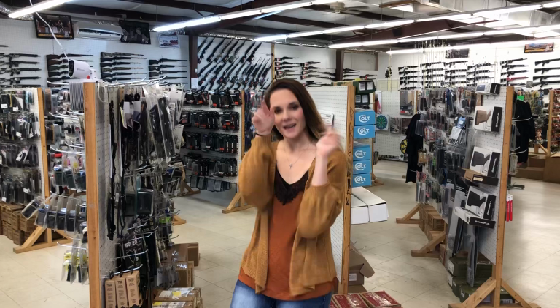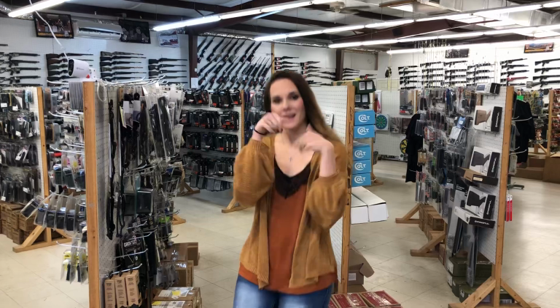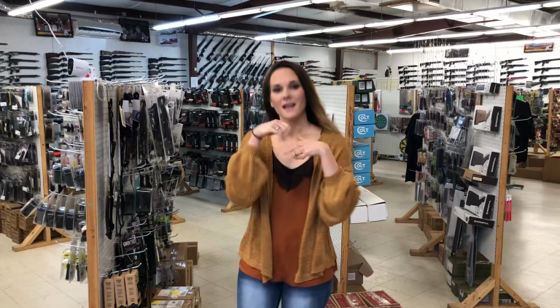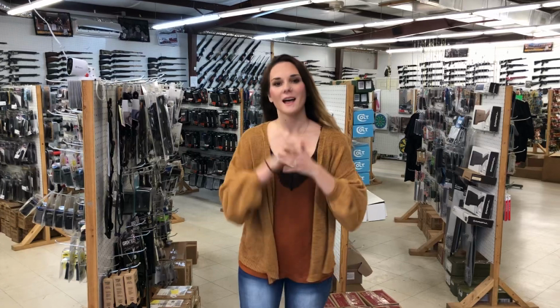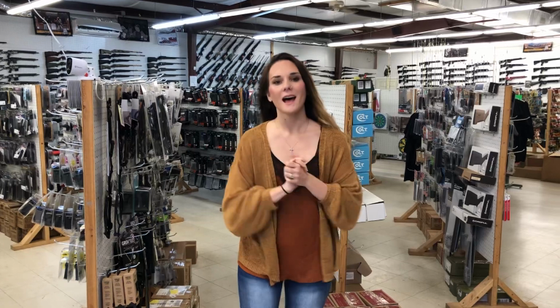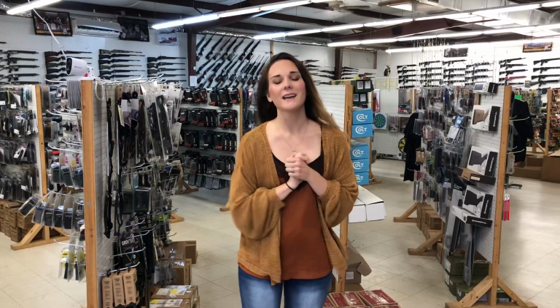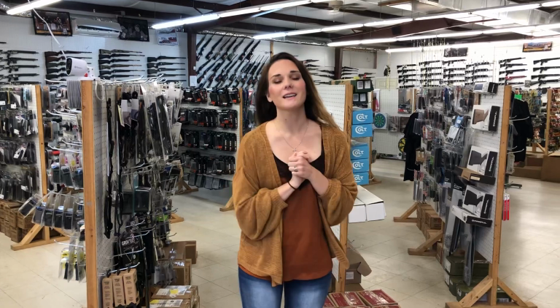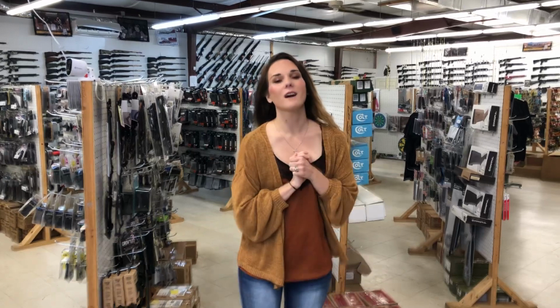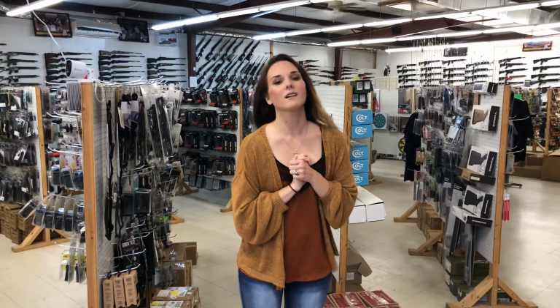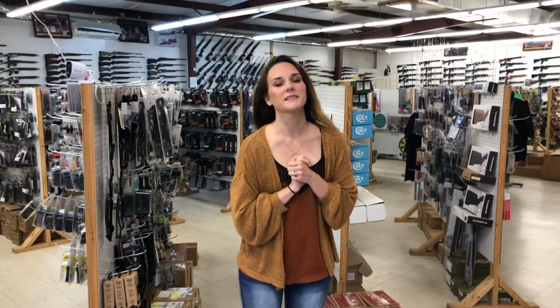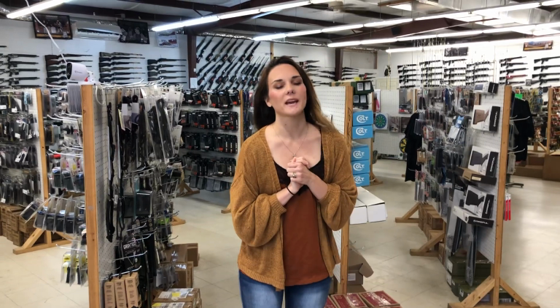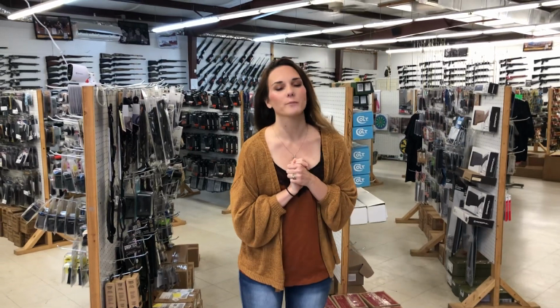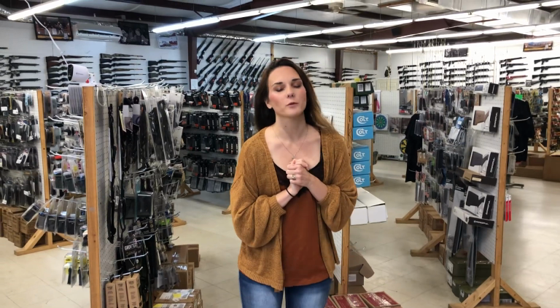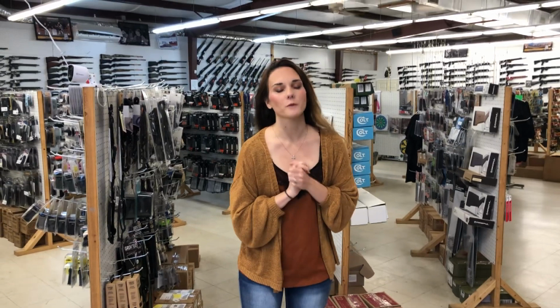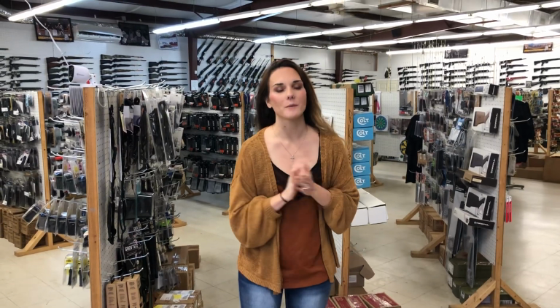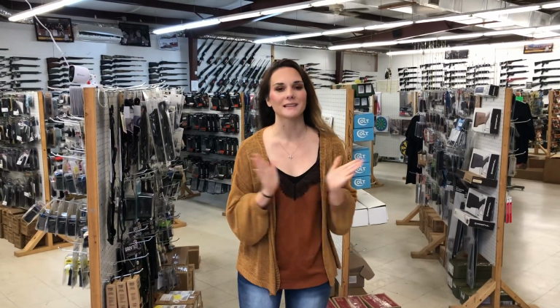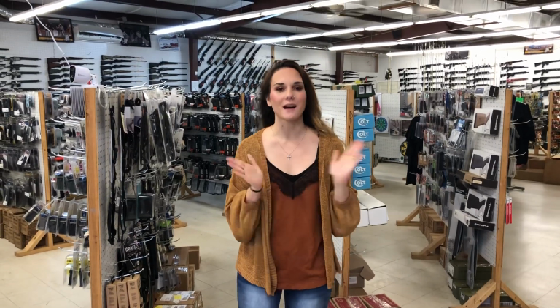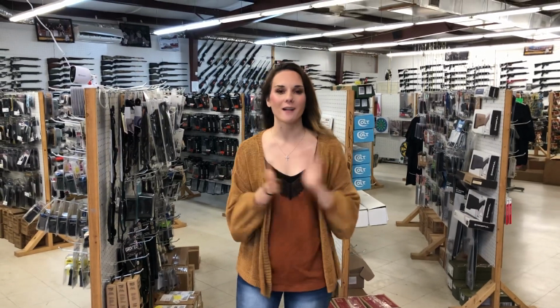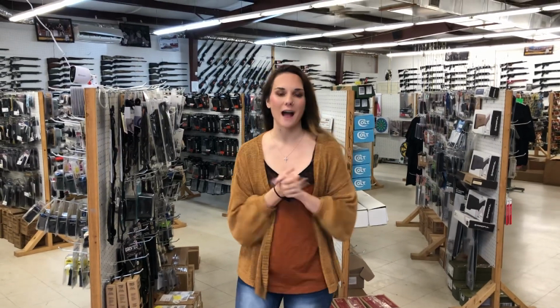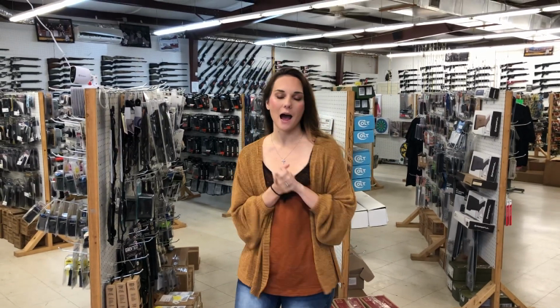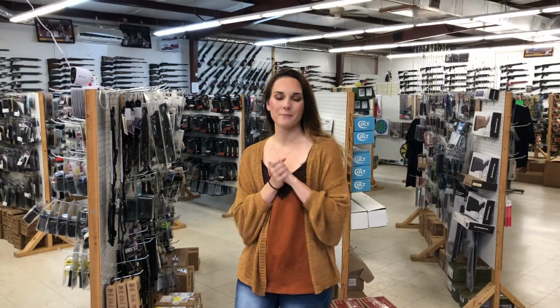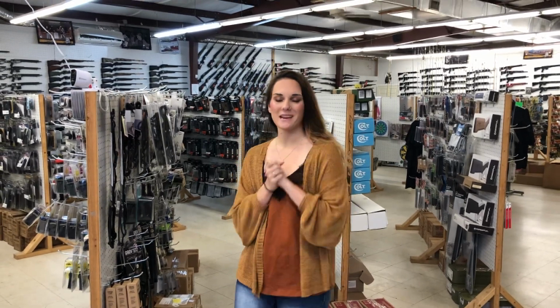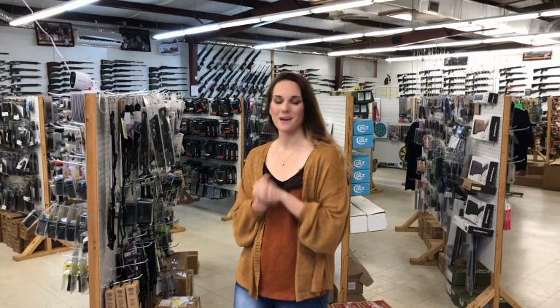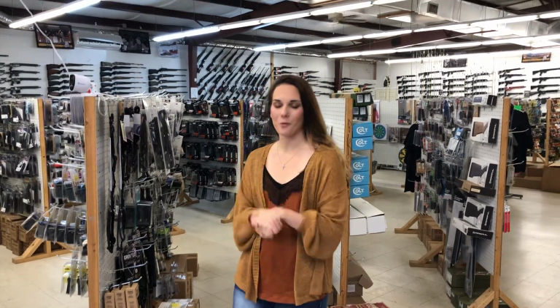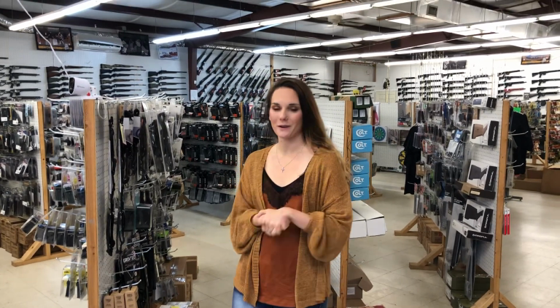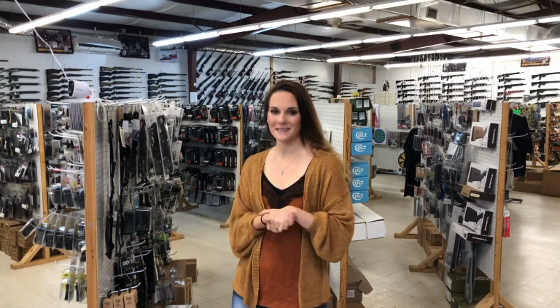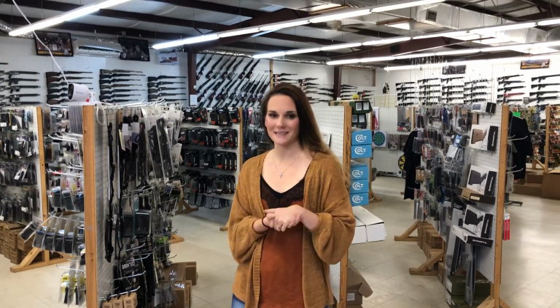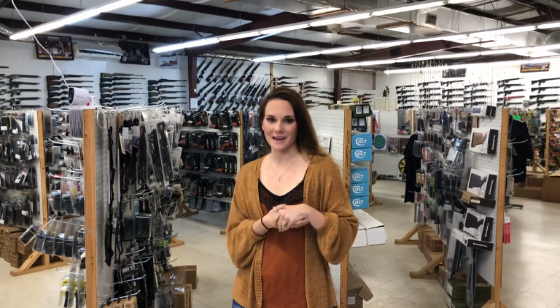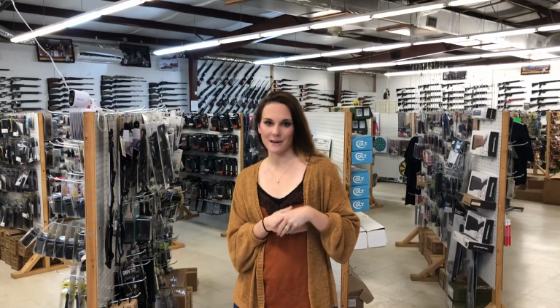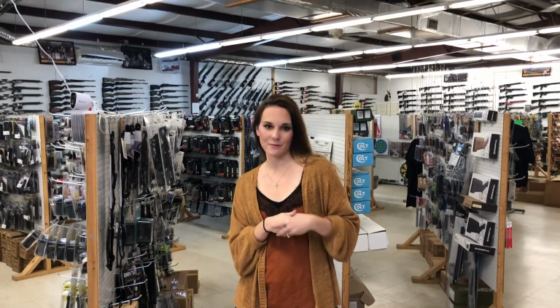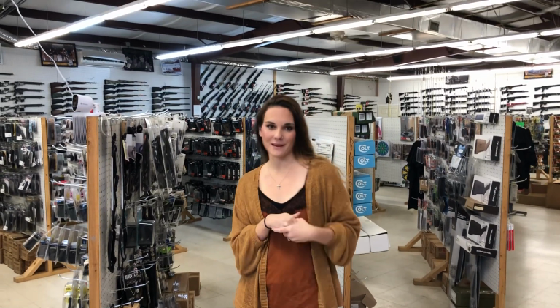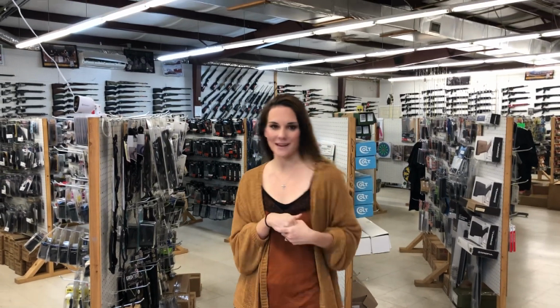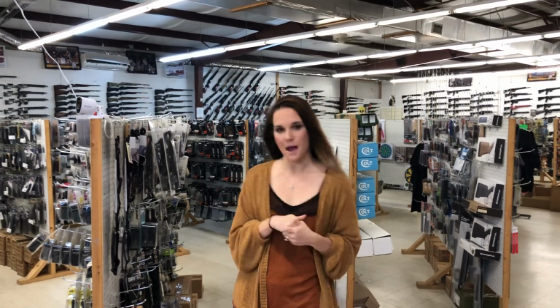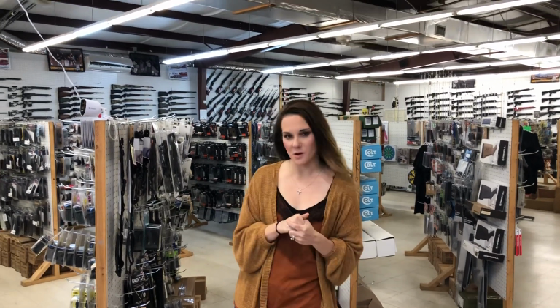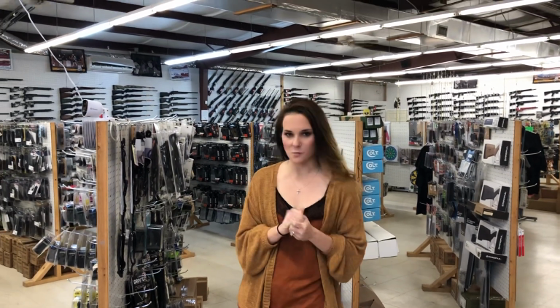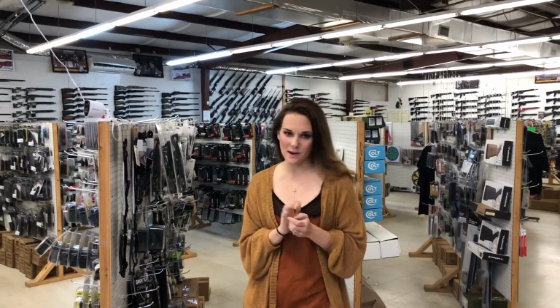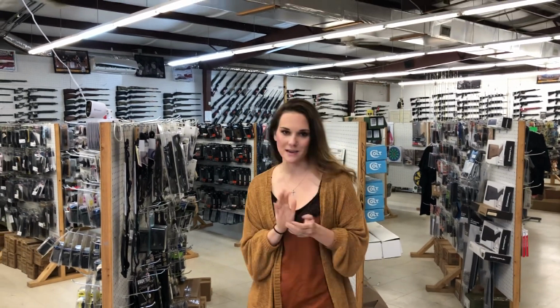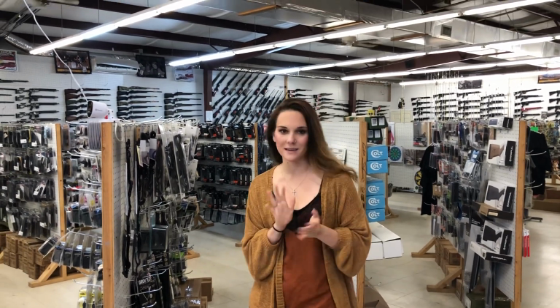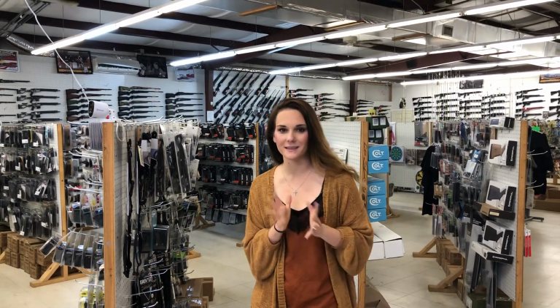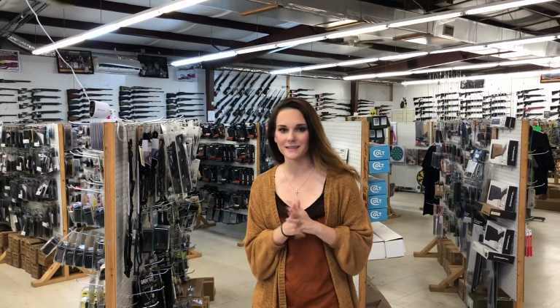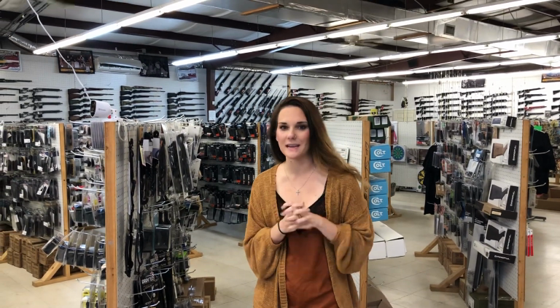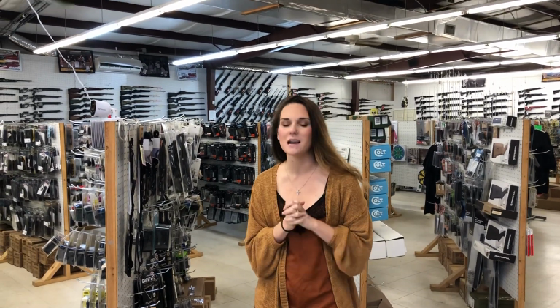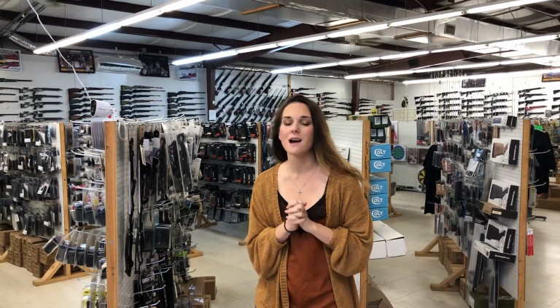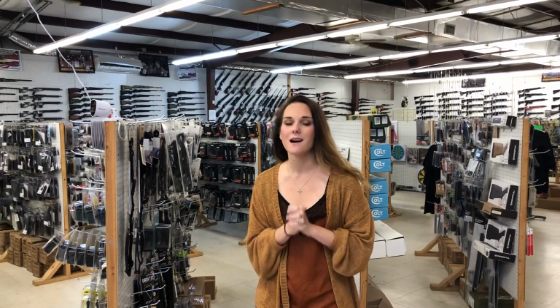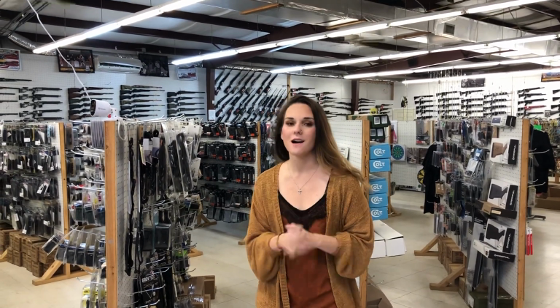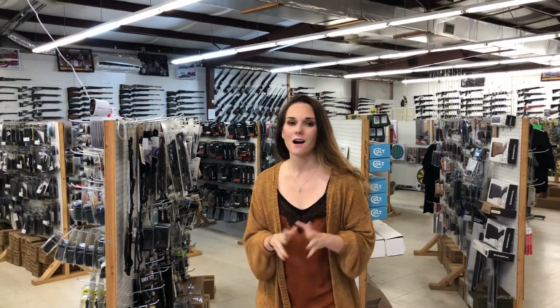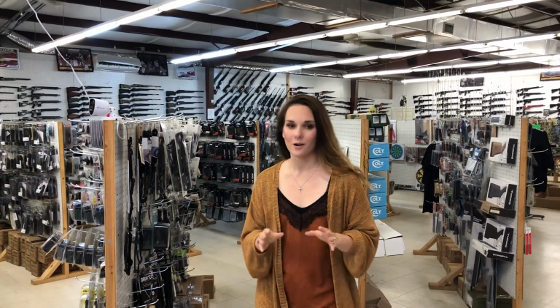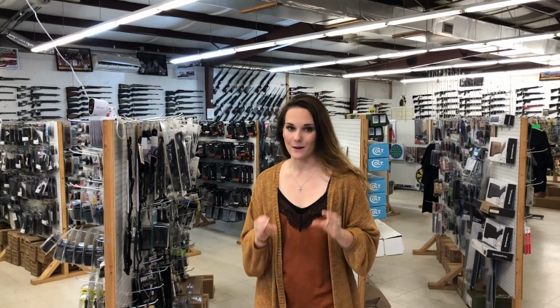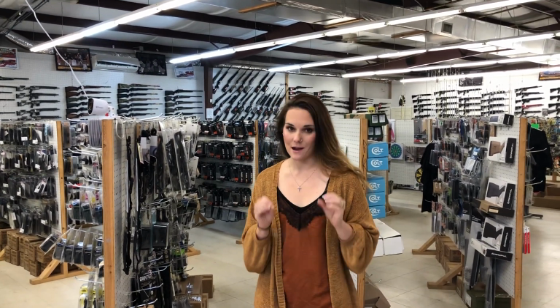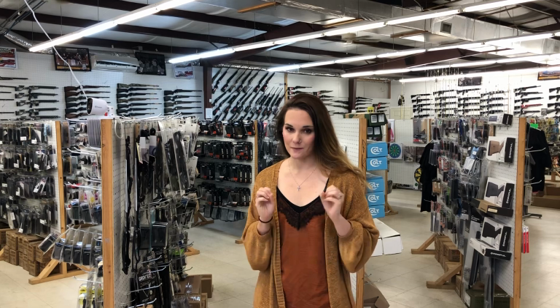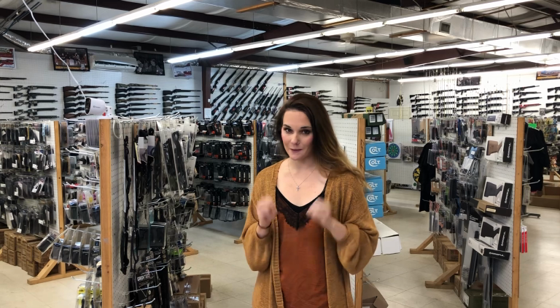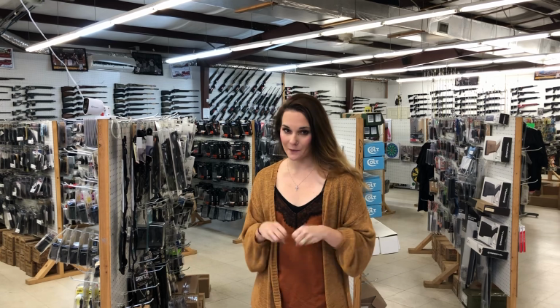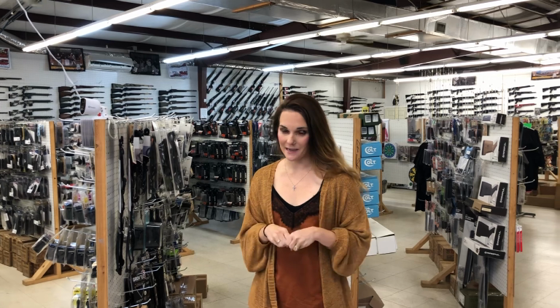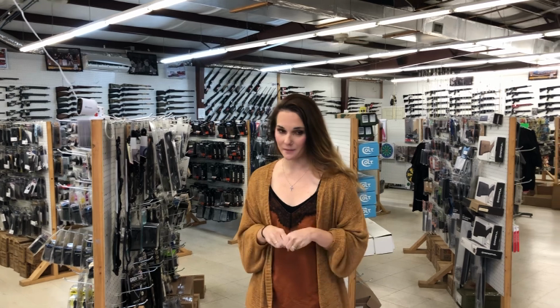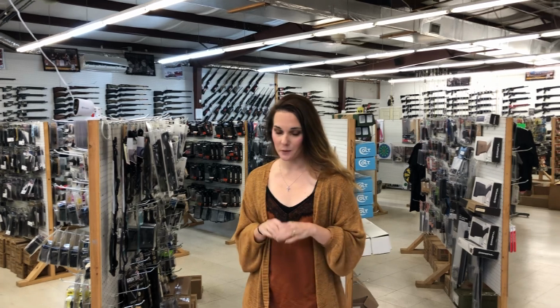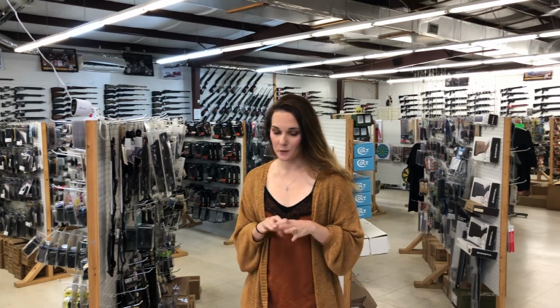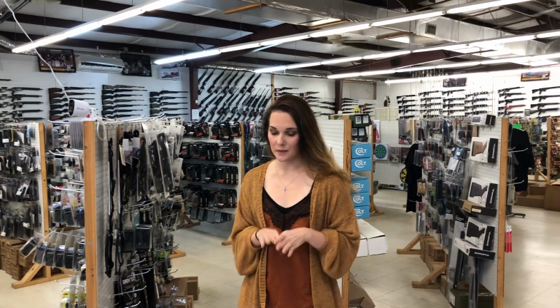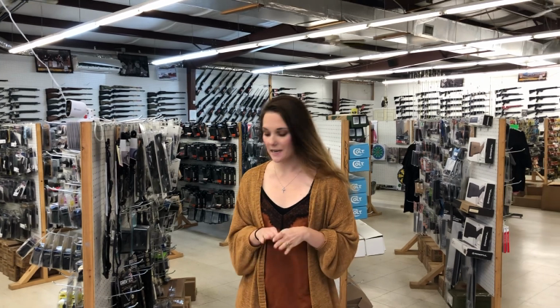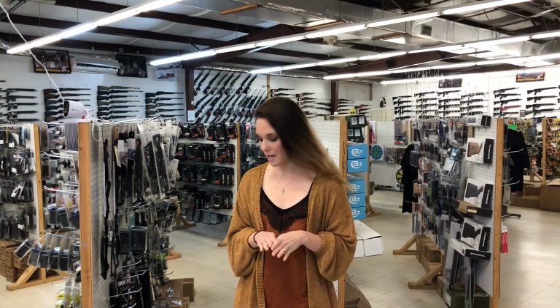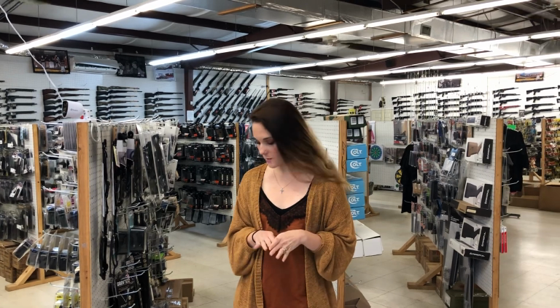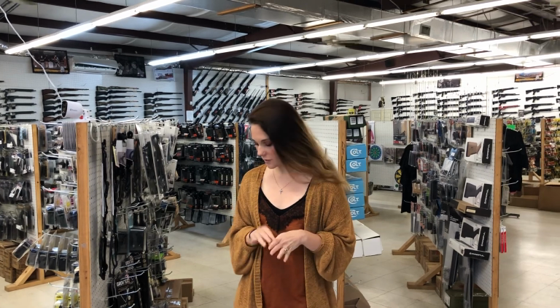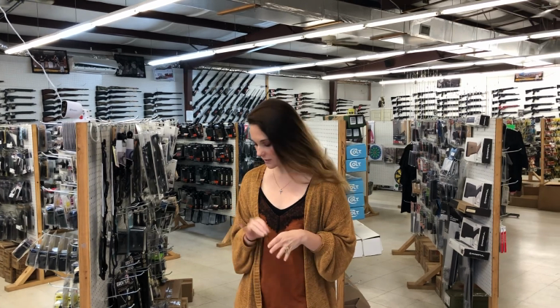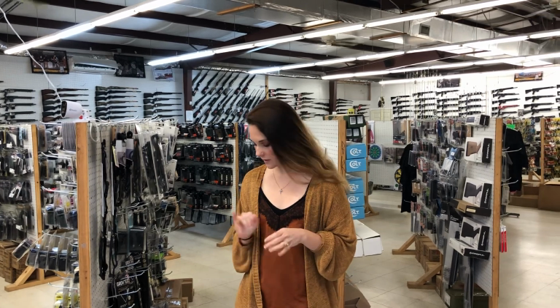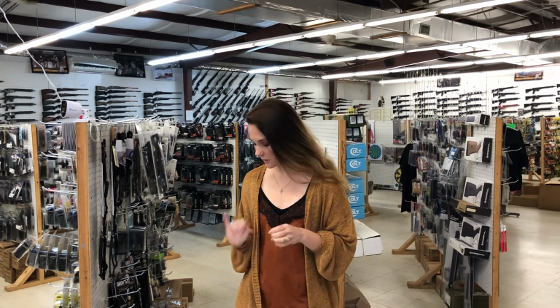Hey y'all, it's Amber from Exile. Happy Wednesday everybody. Alright, so we got some great ammo deals.